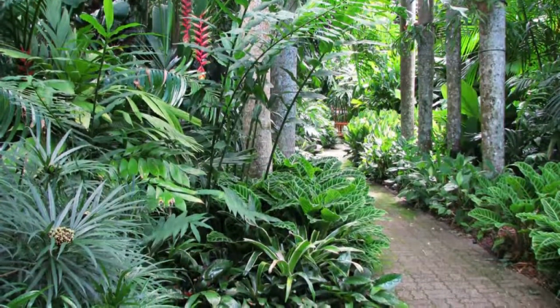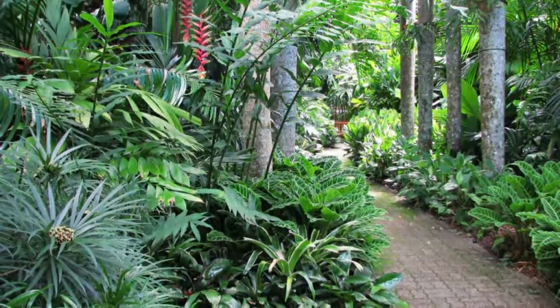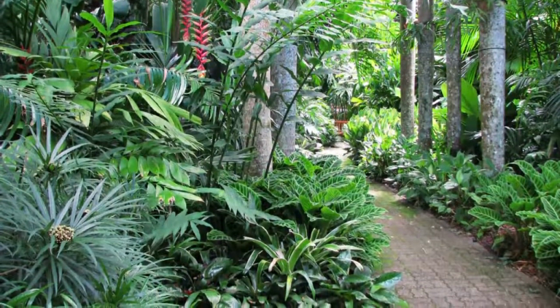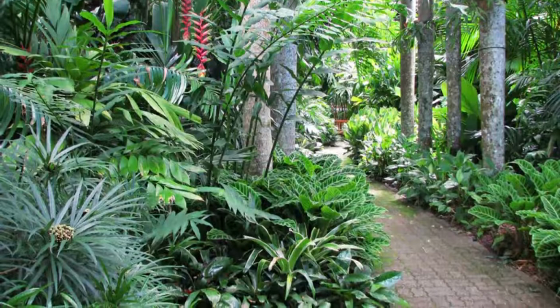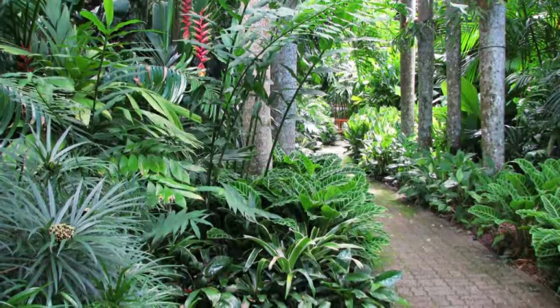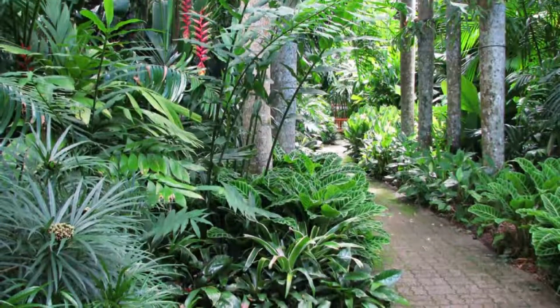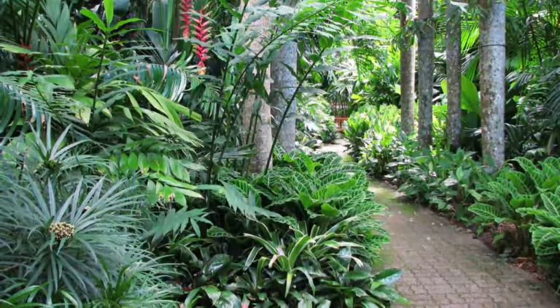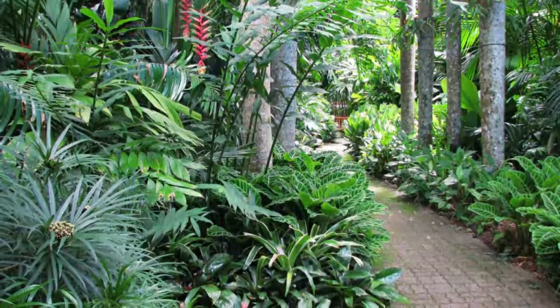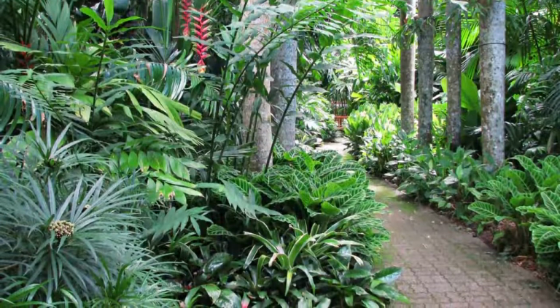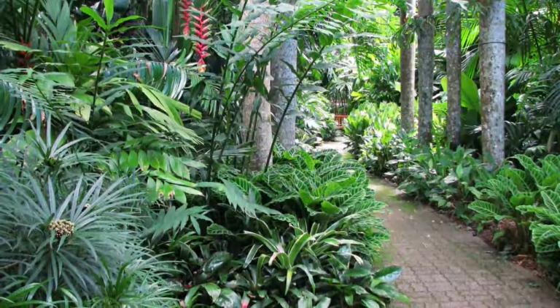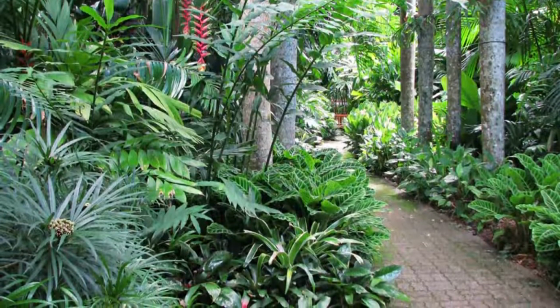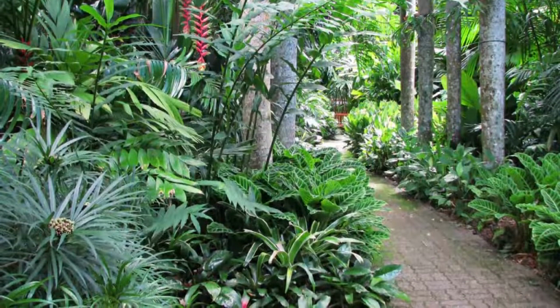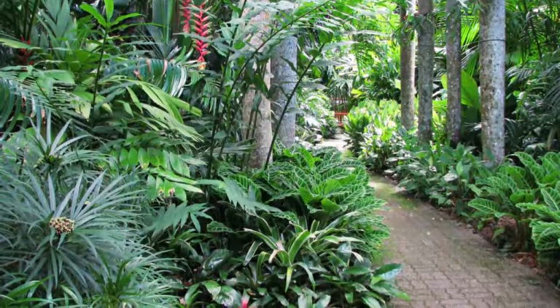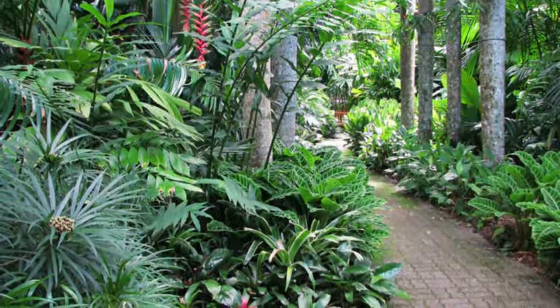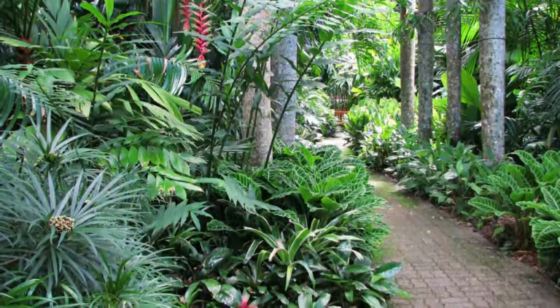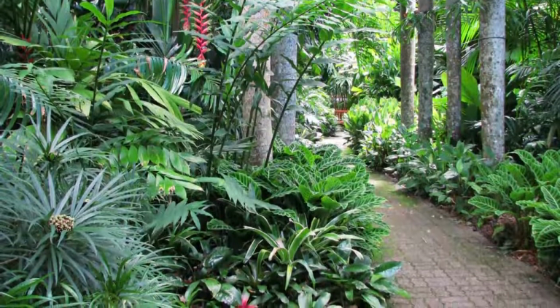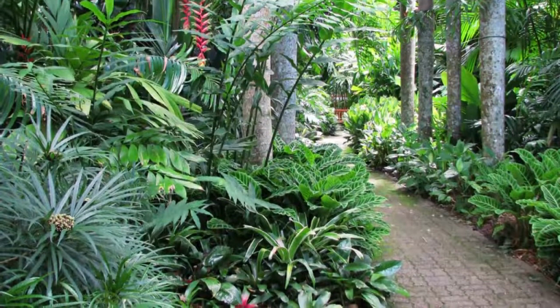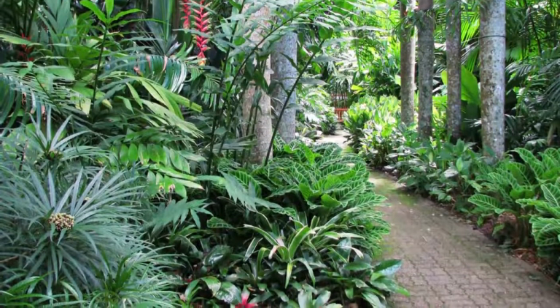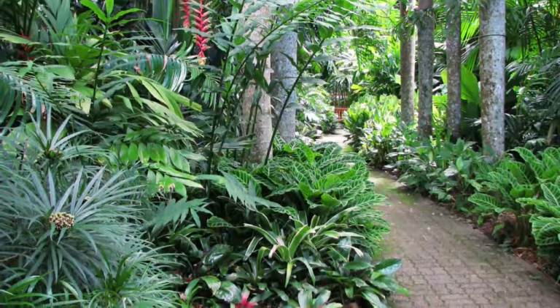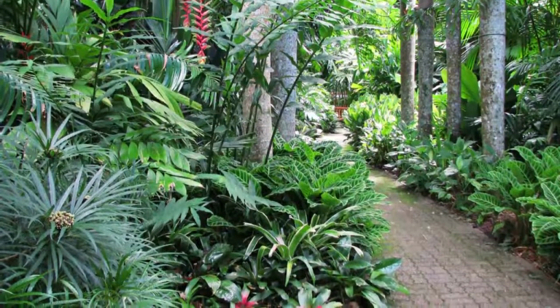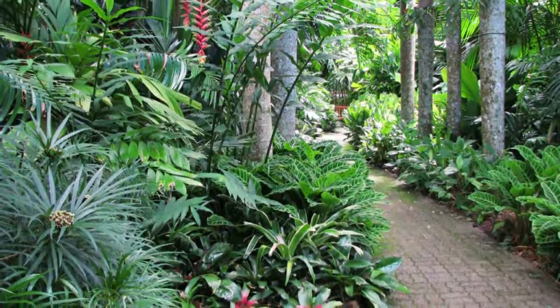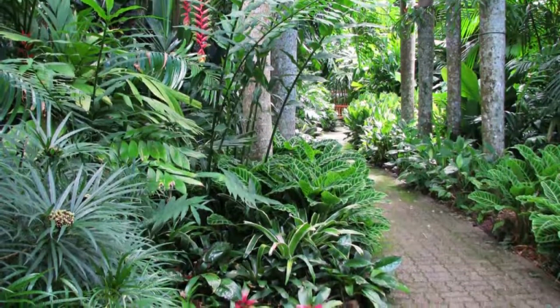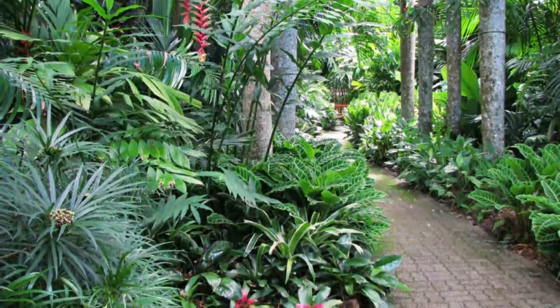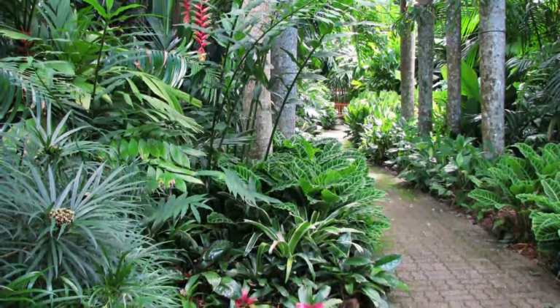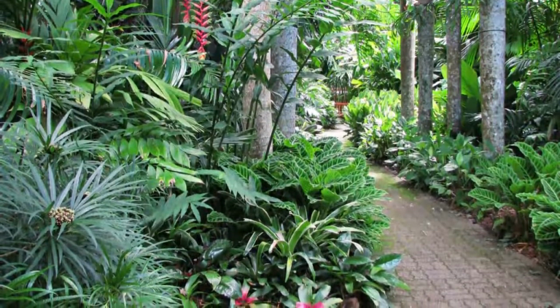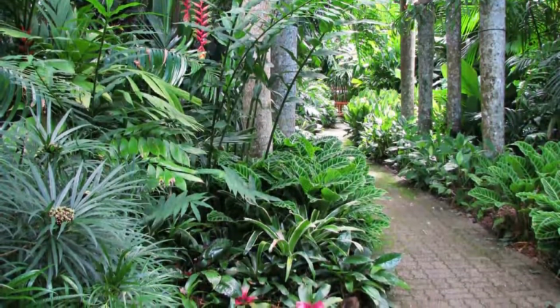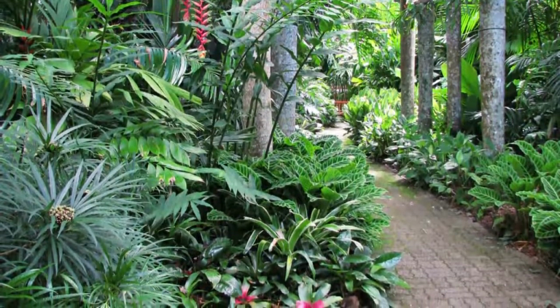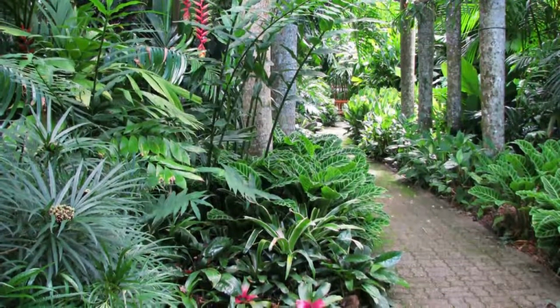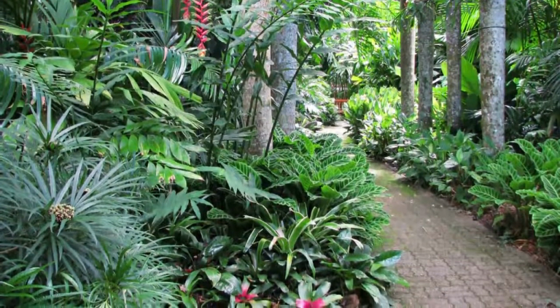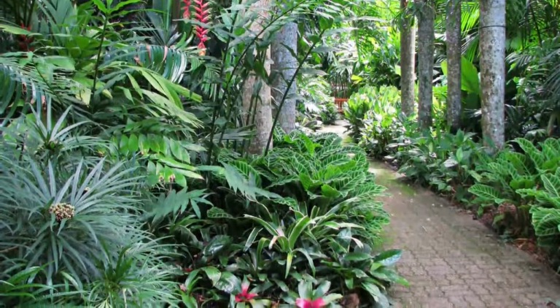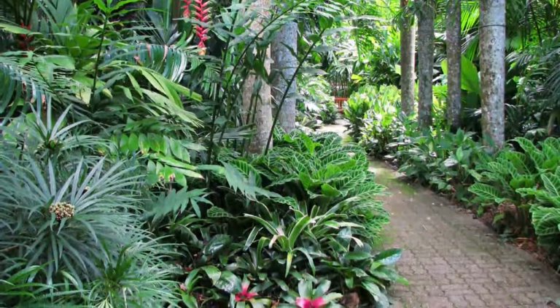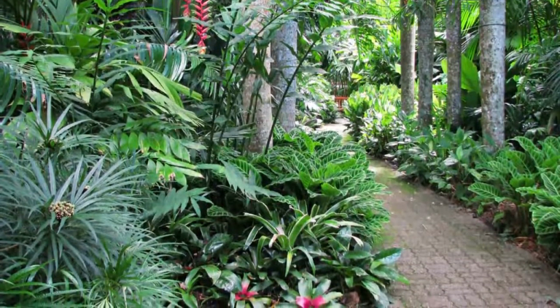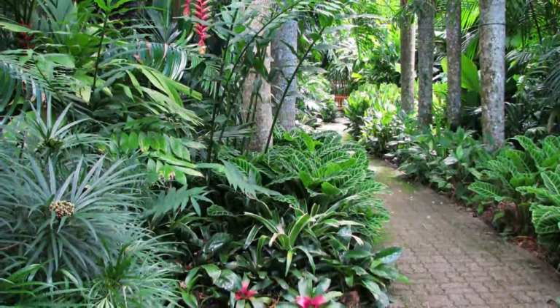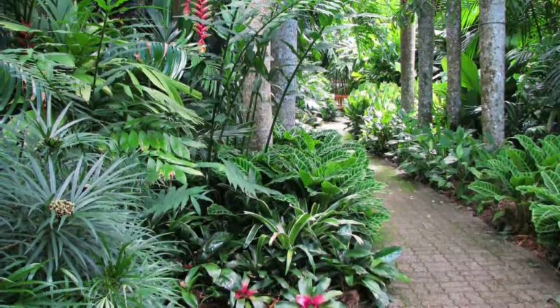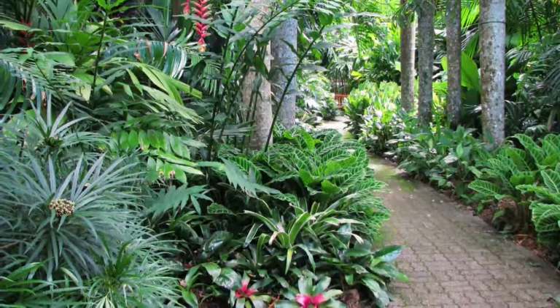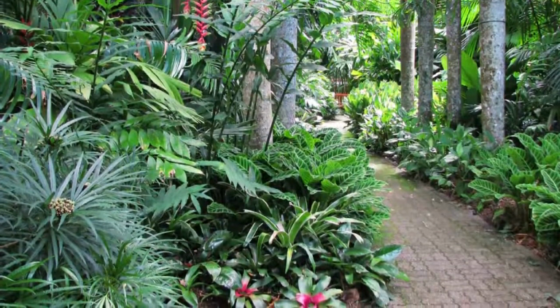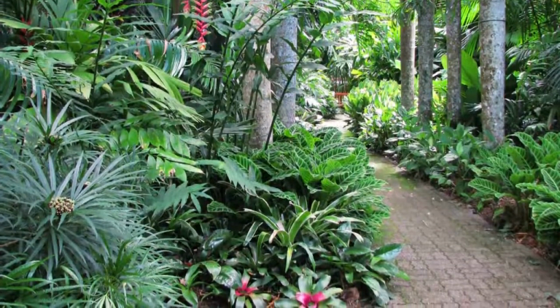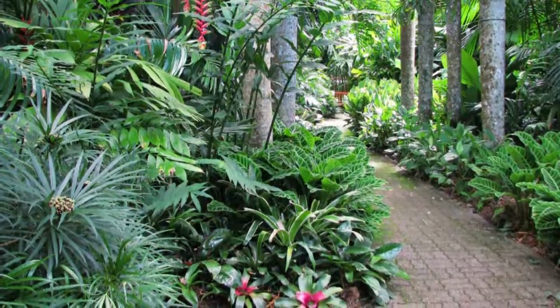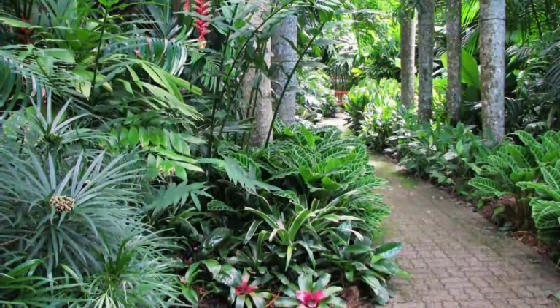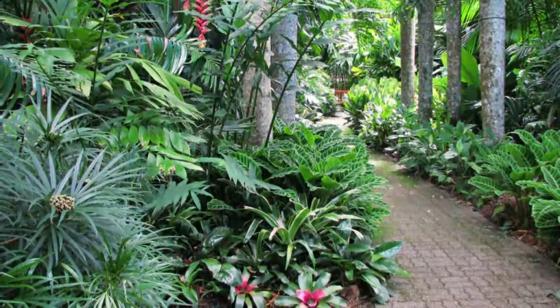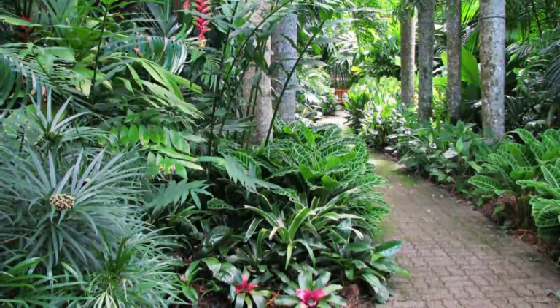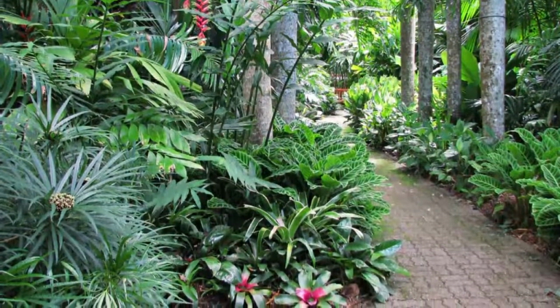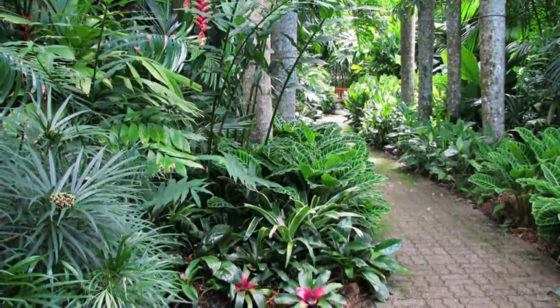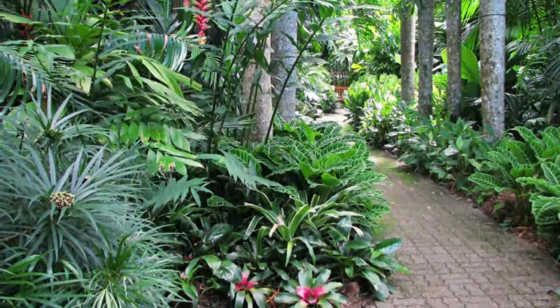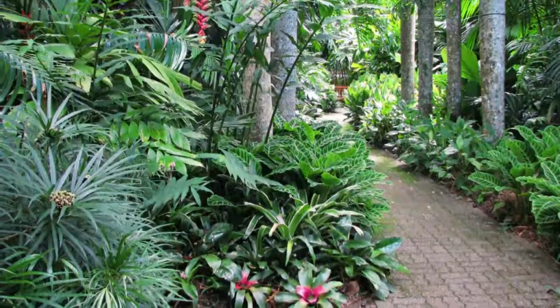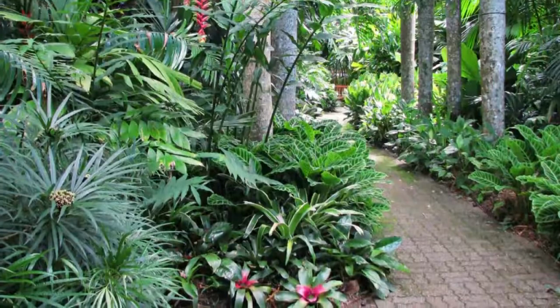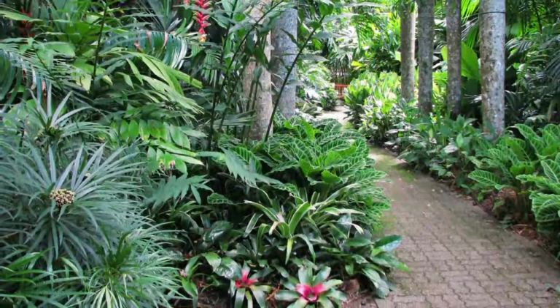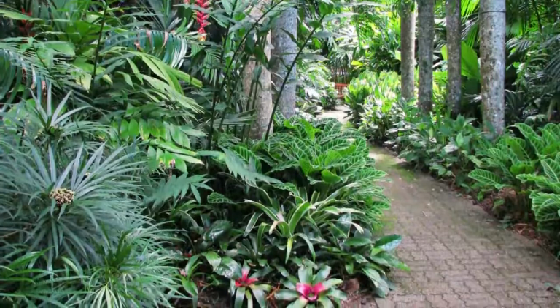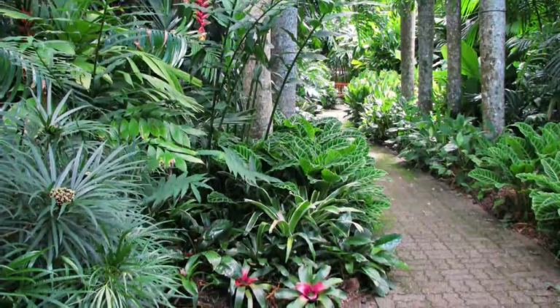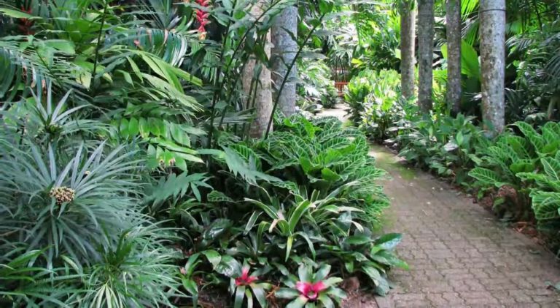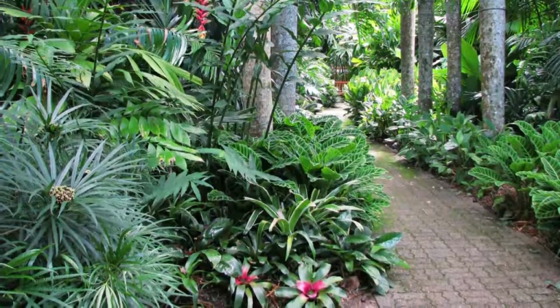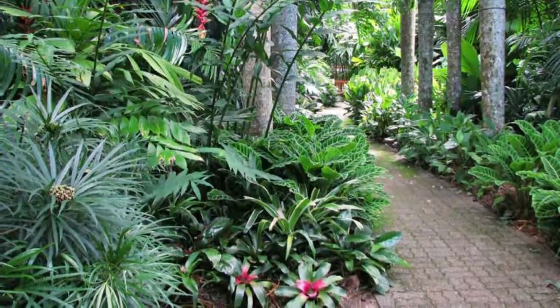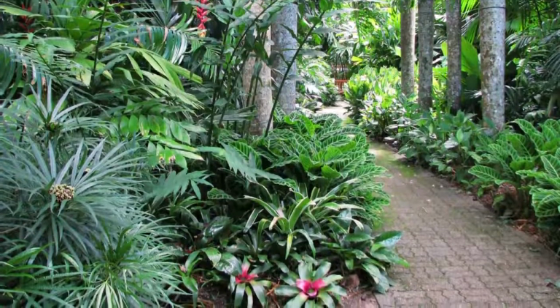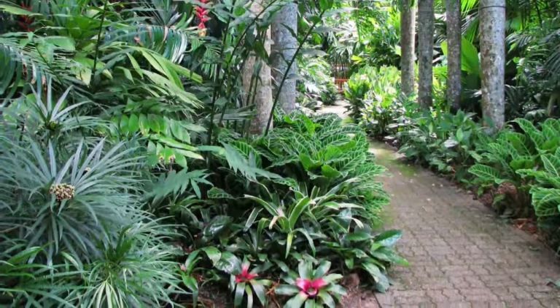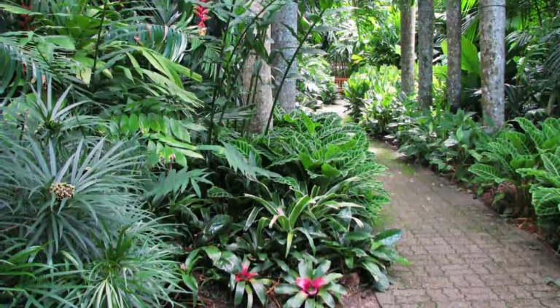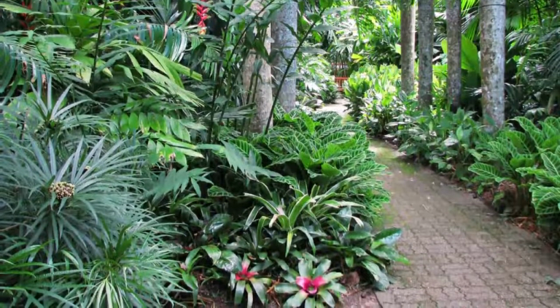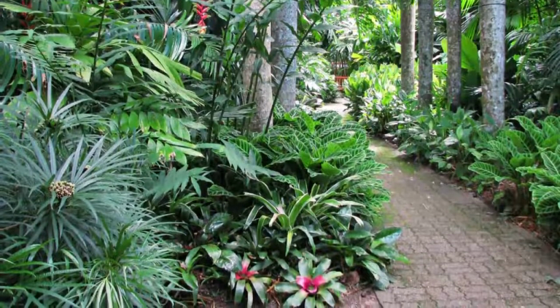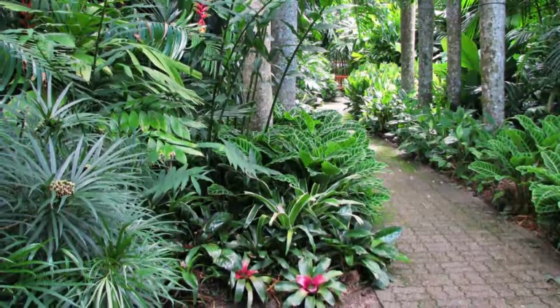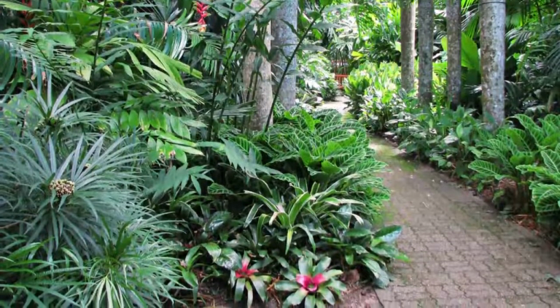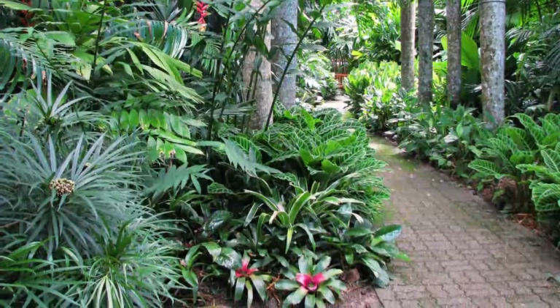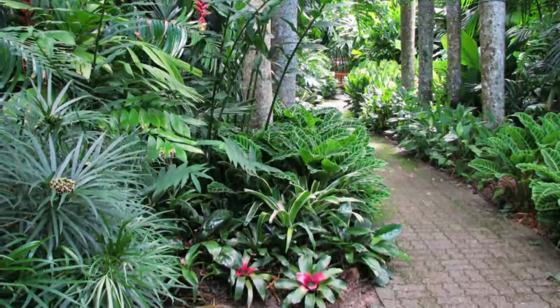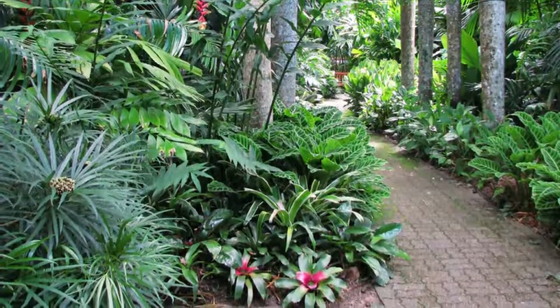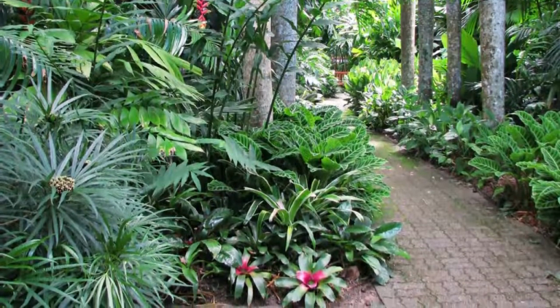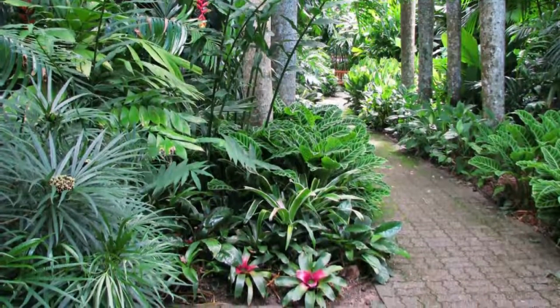From the main gardens, footpaths lead to a patch of rainforest on the slopes of Mount Whitfield, with magnificent views of the town and the coast.